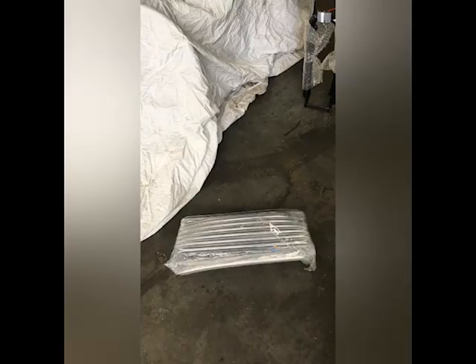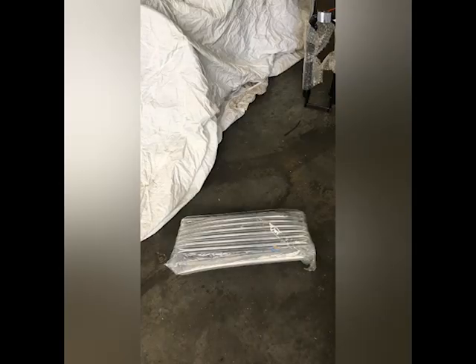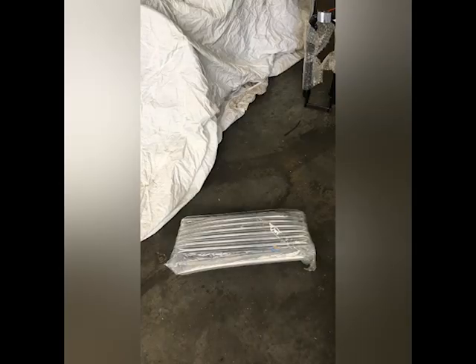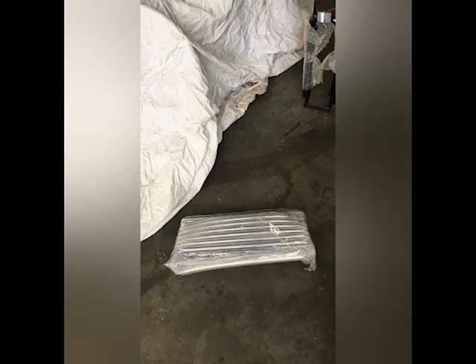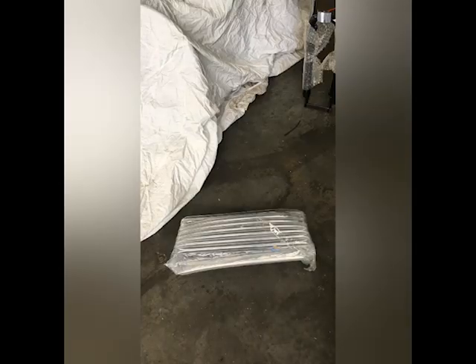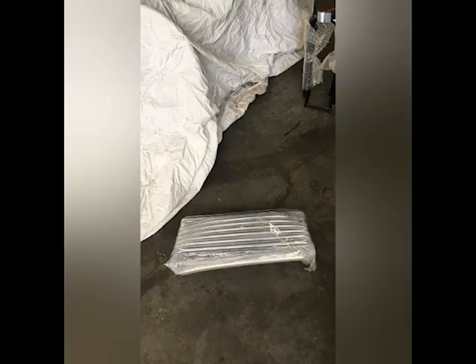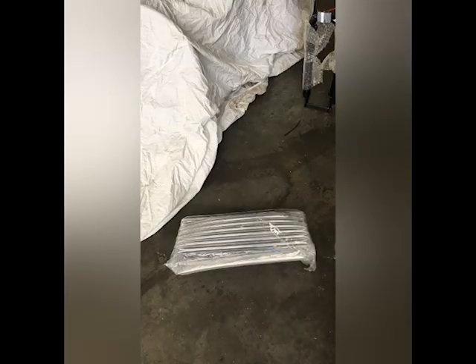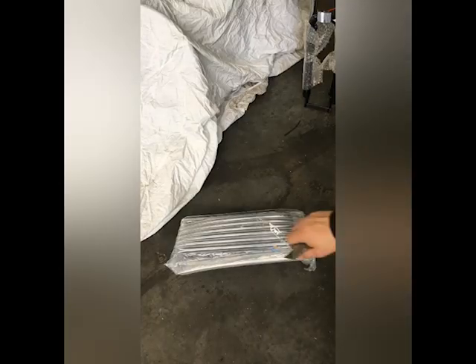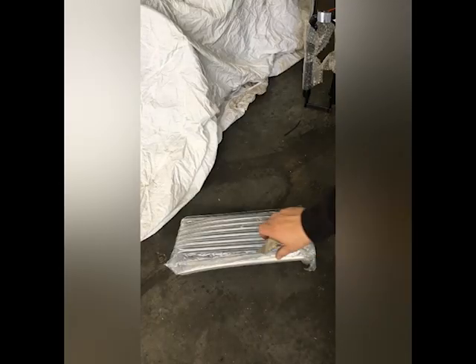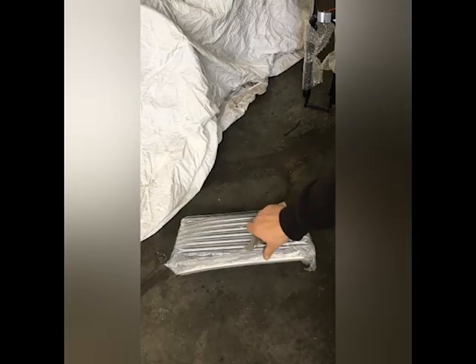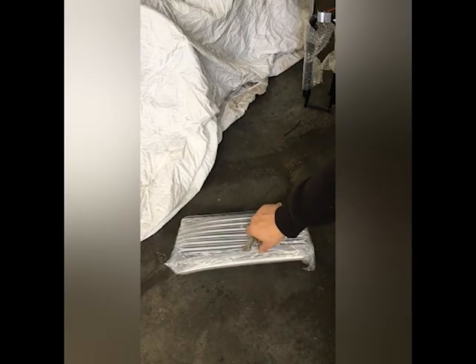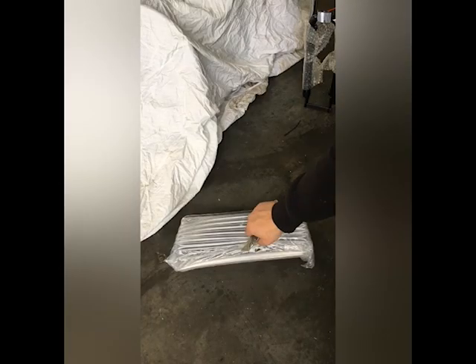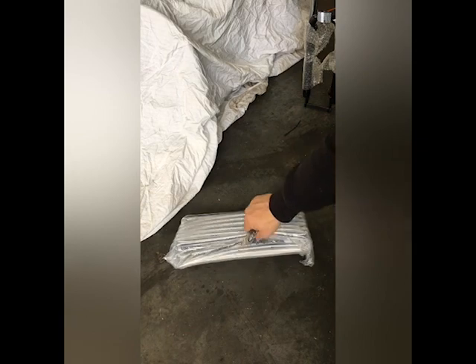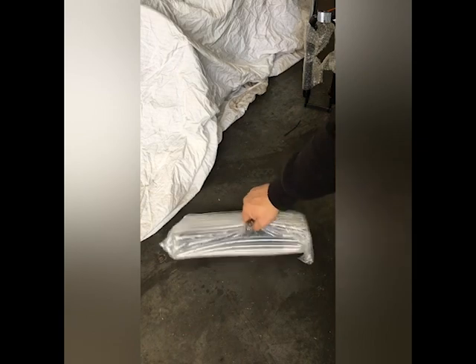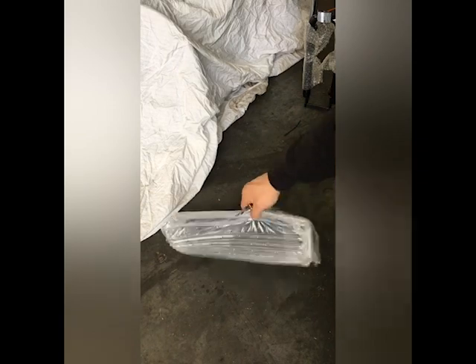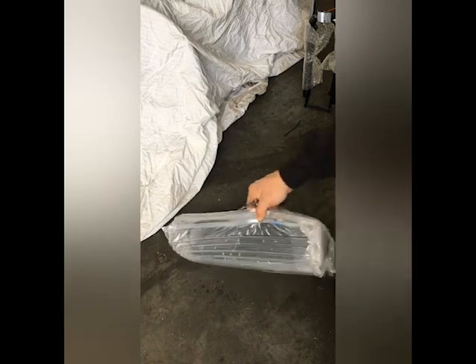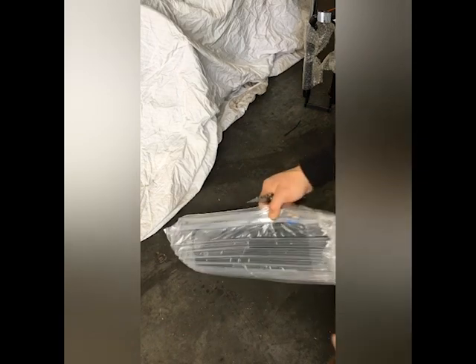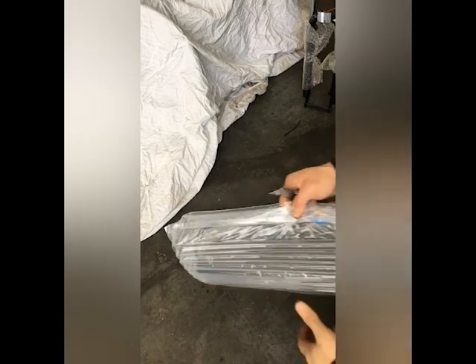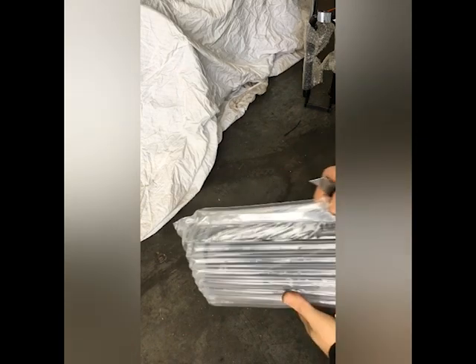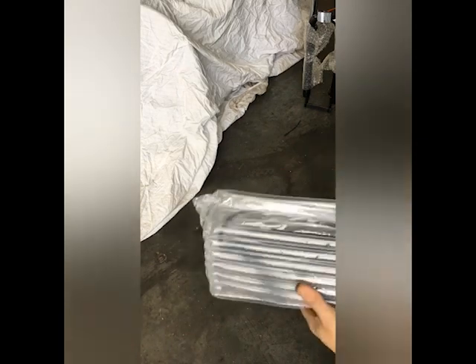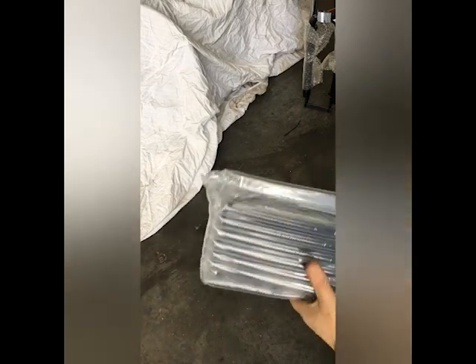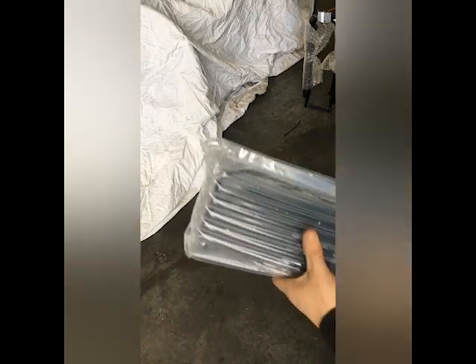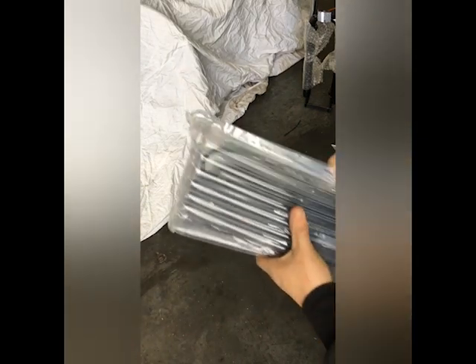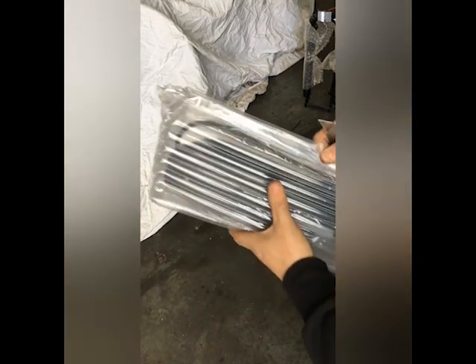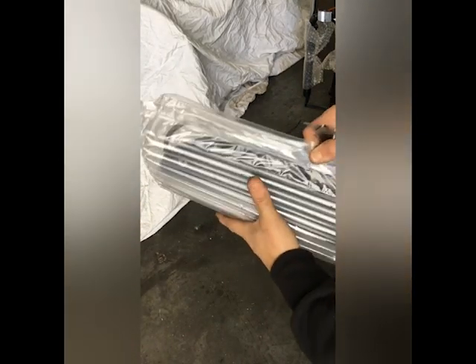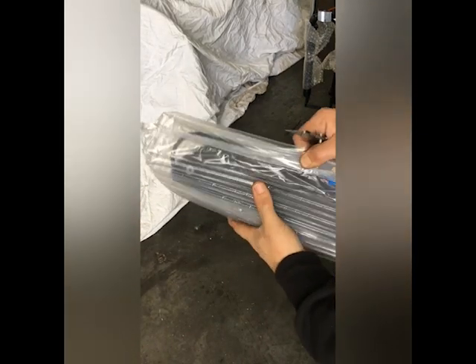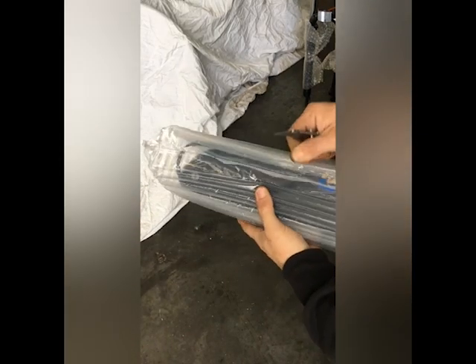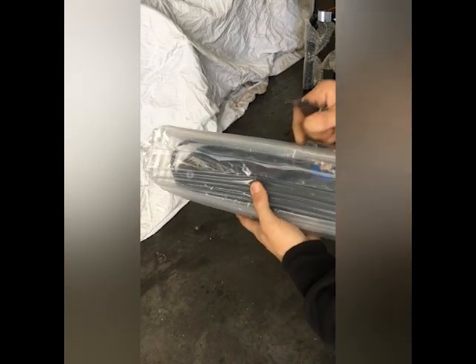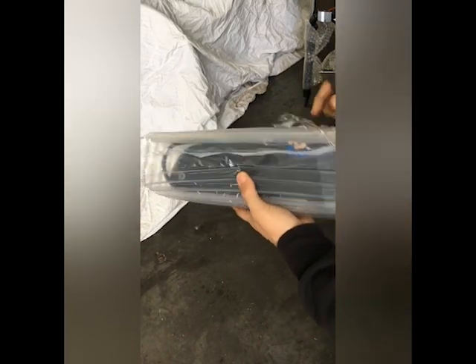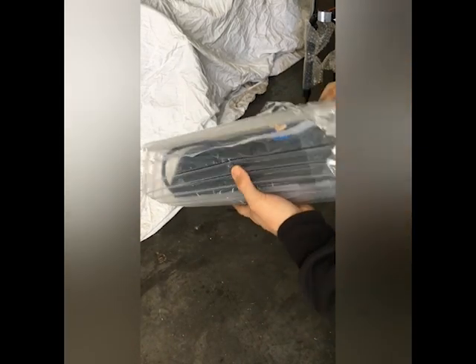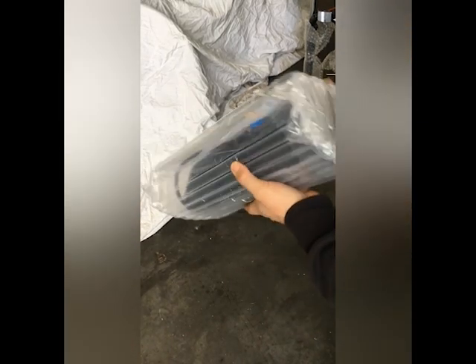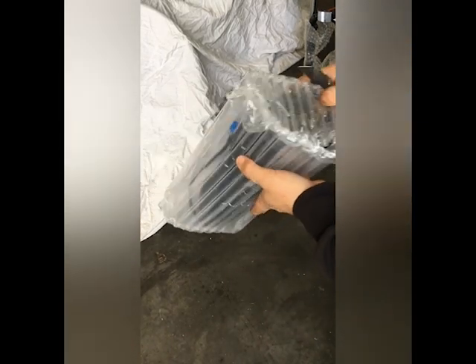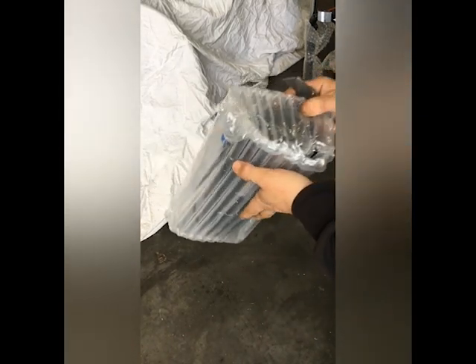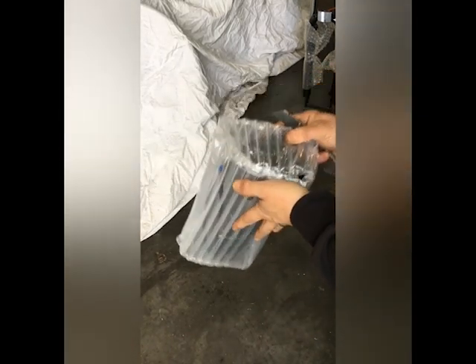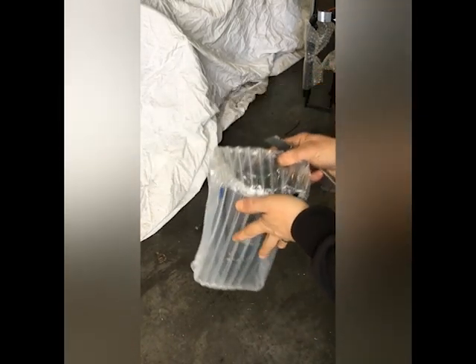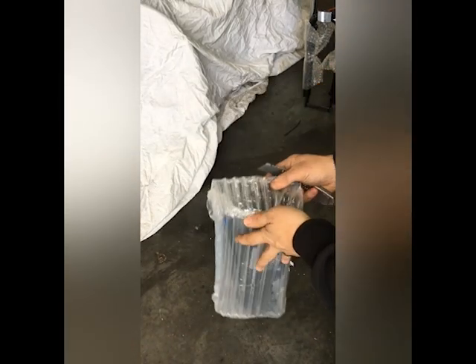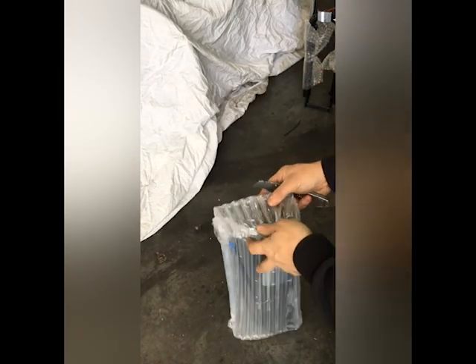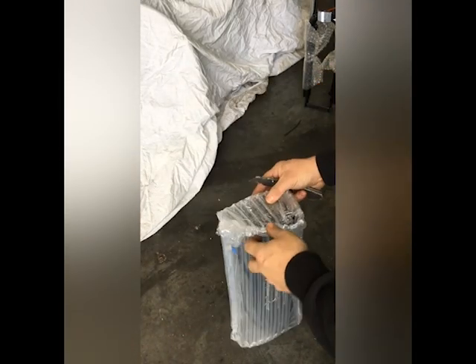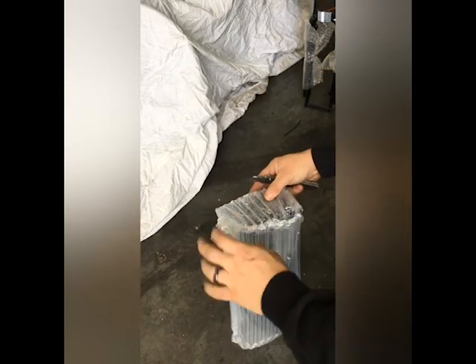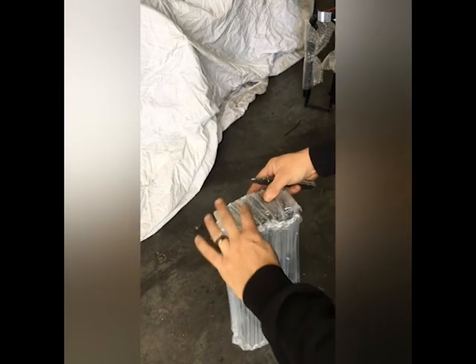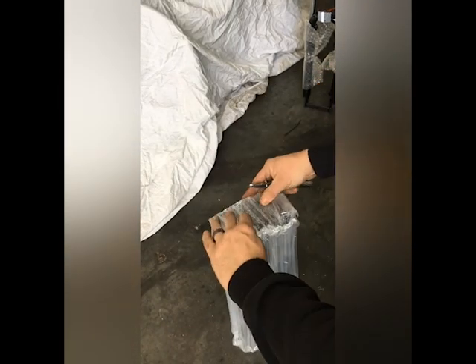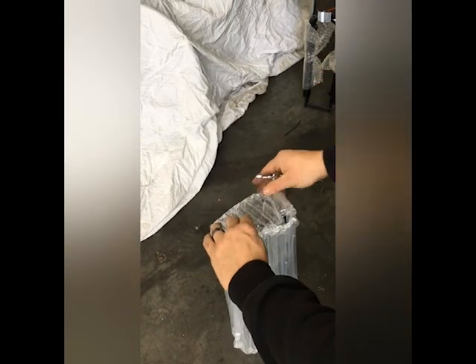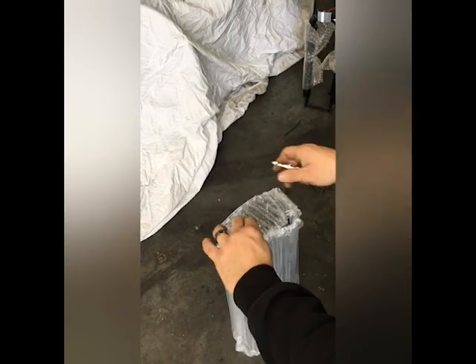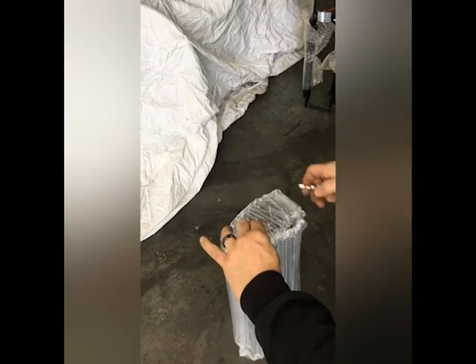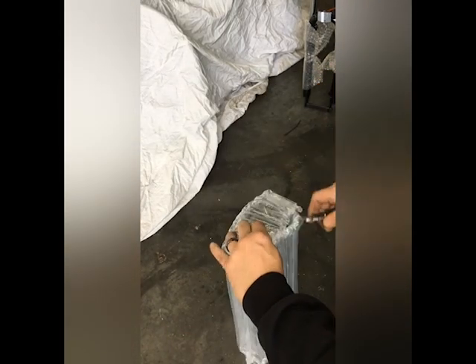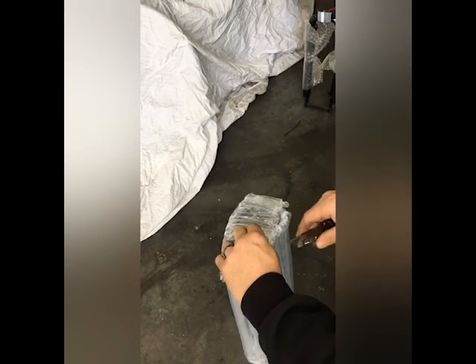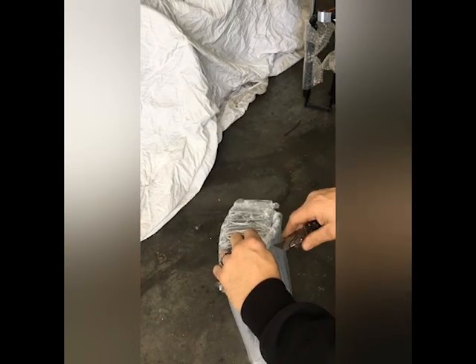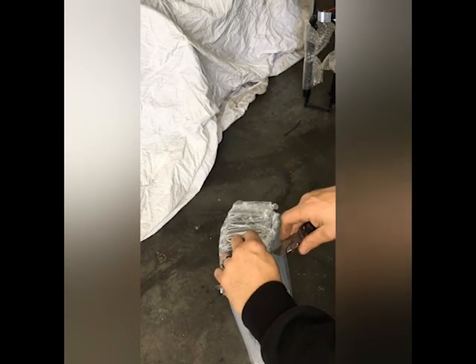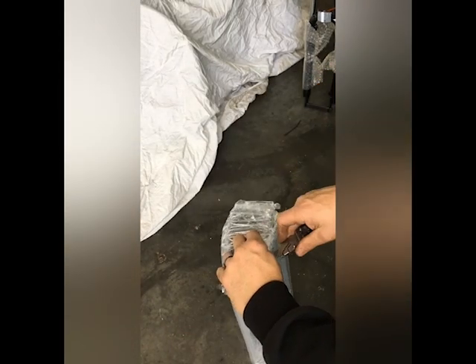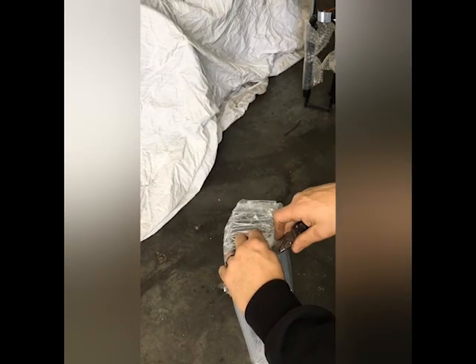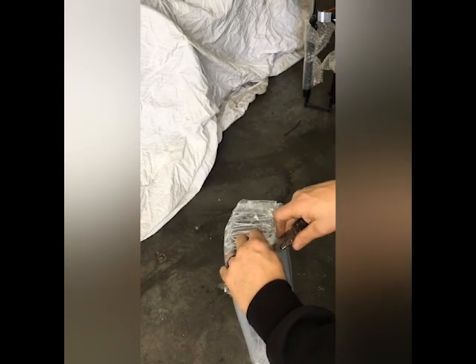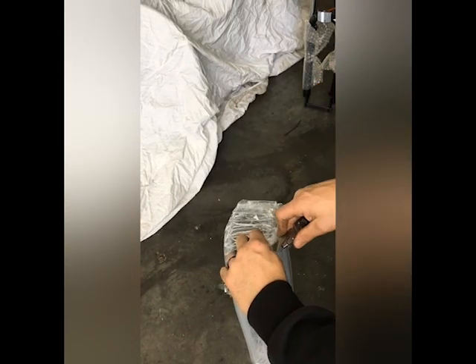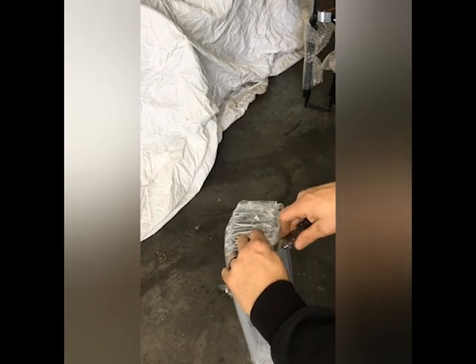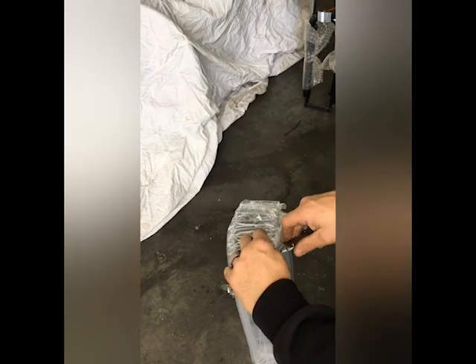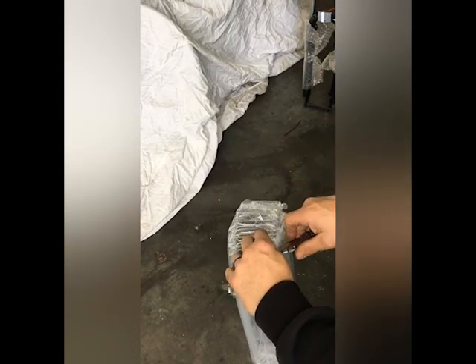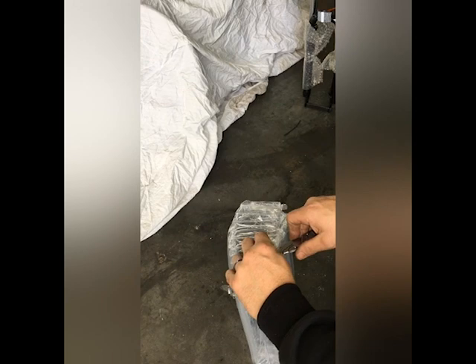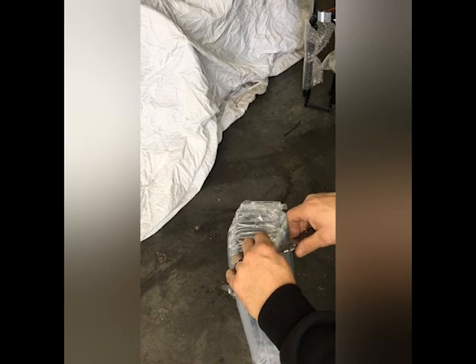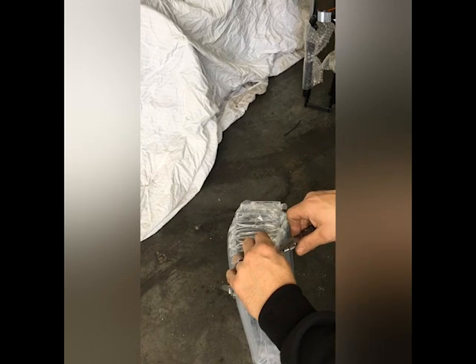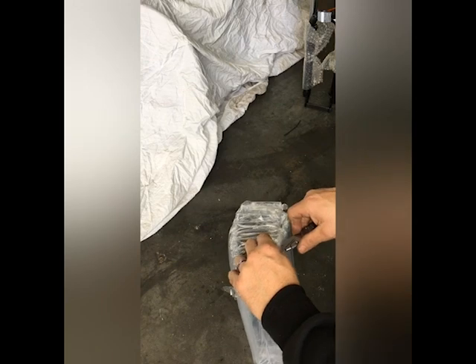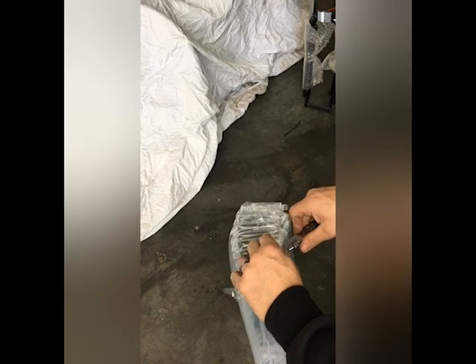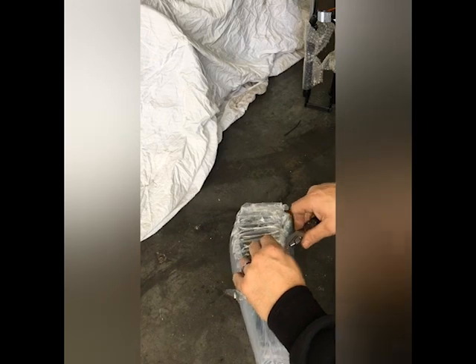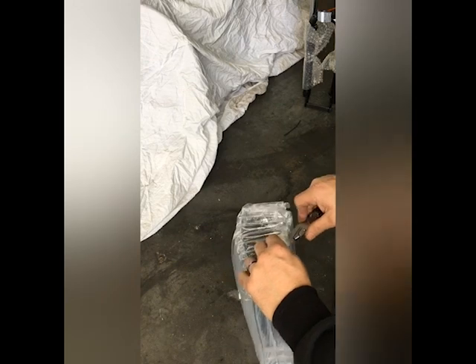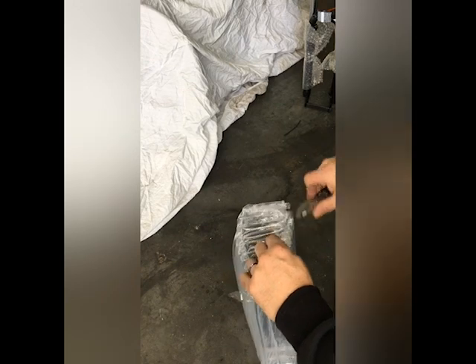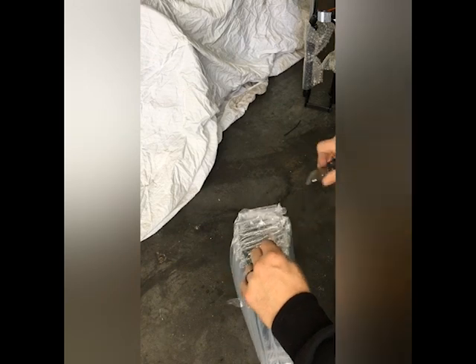This here is a 36 volt, 10 amp battery, straight out the box. I'm going to show you how to remove the mount on it.